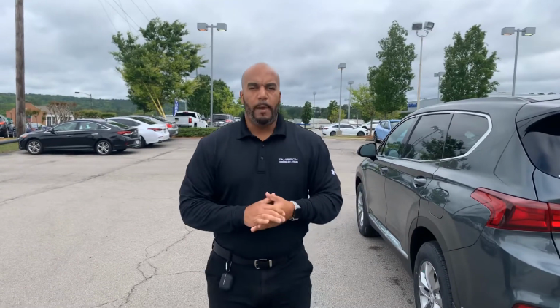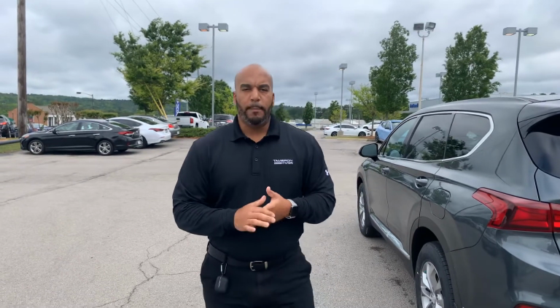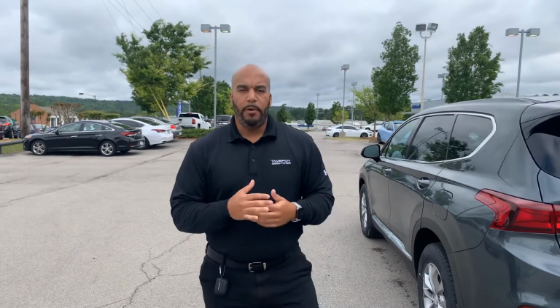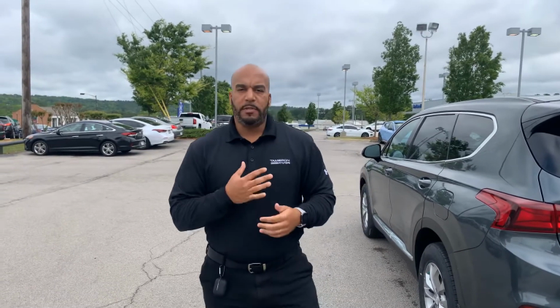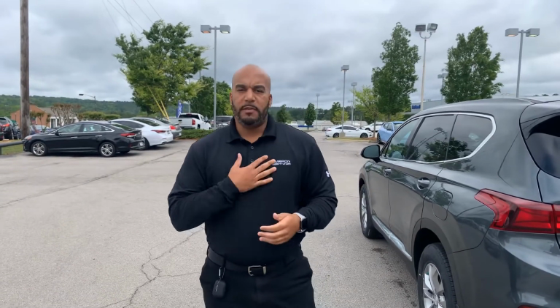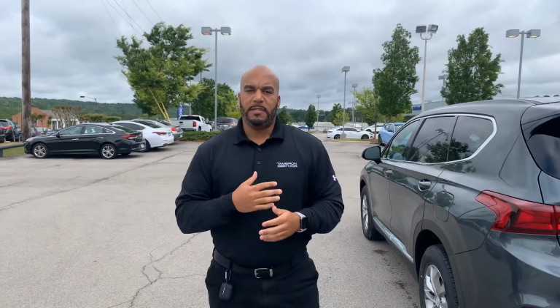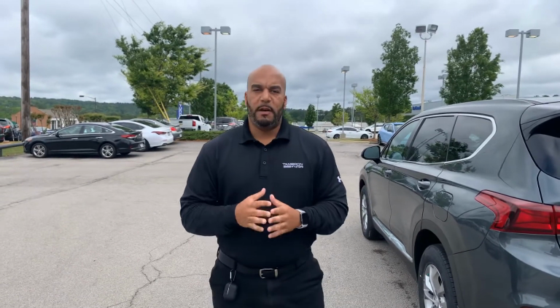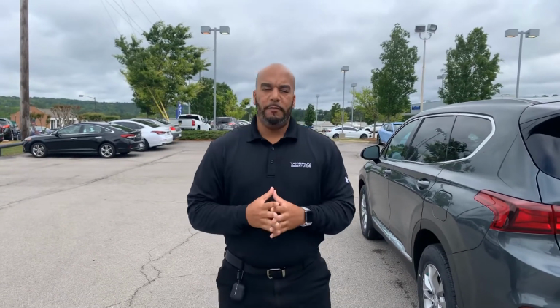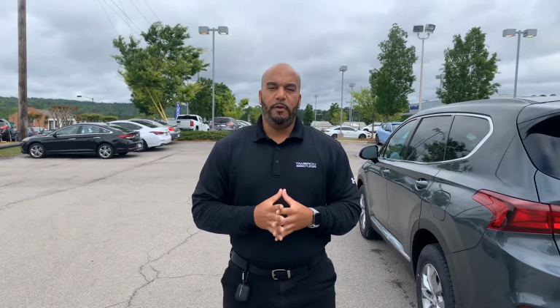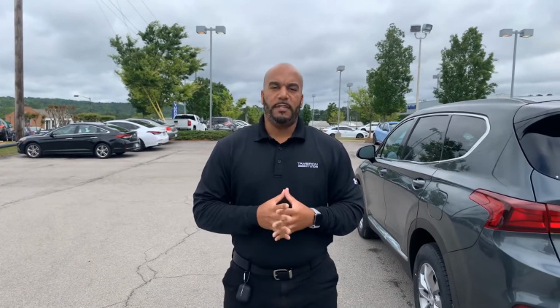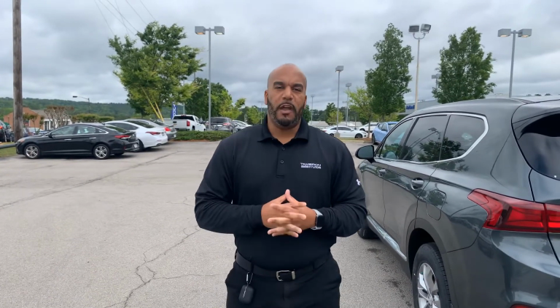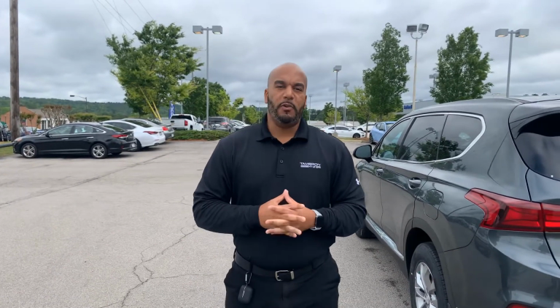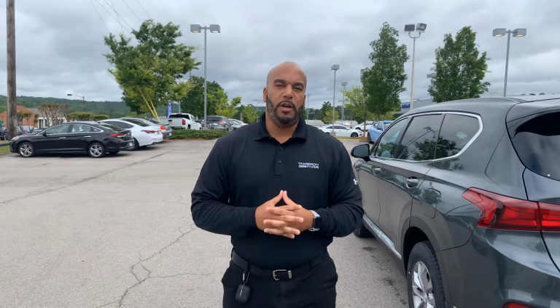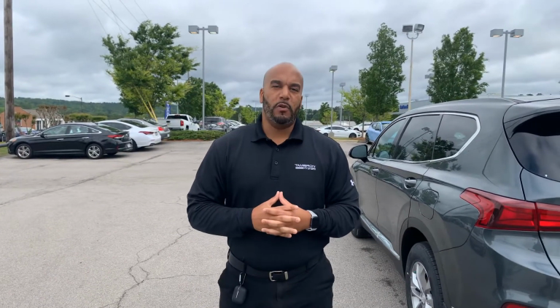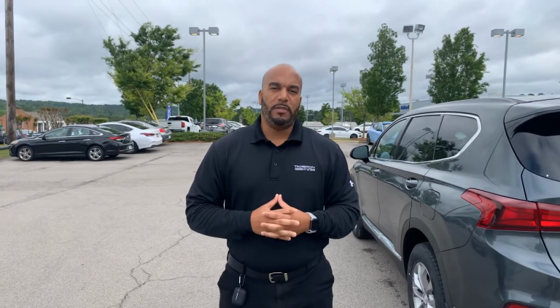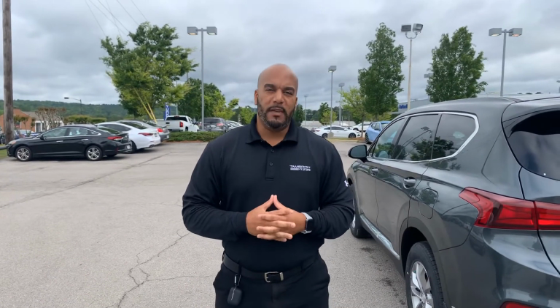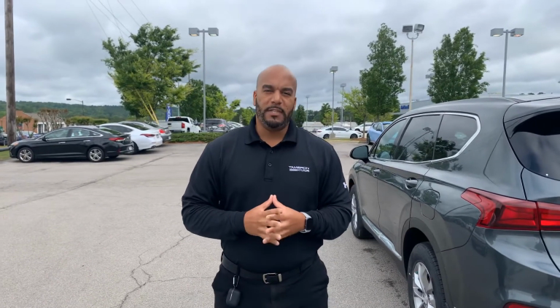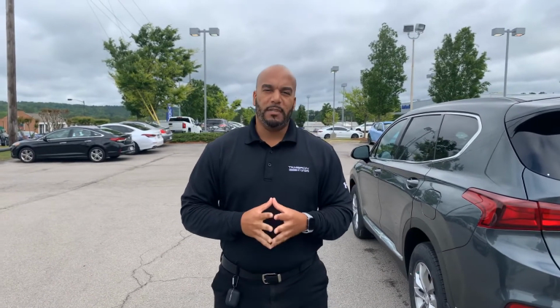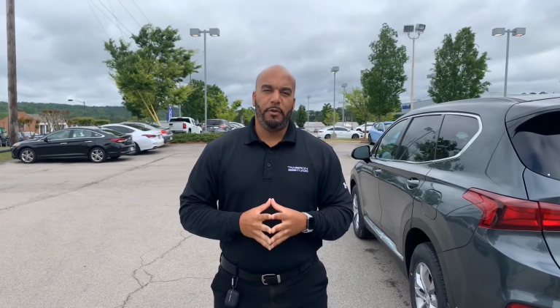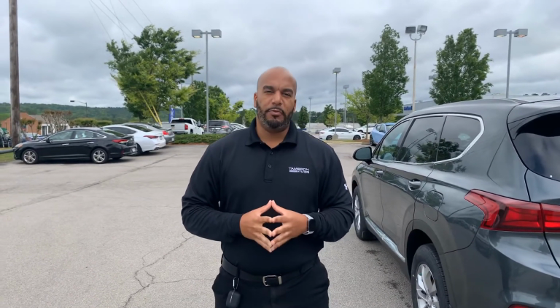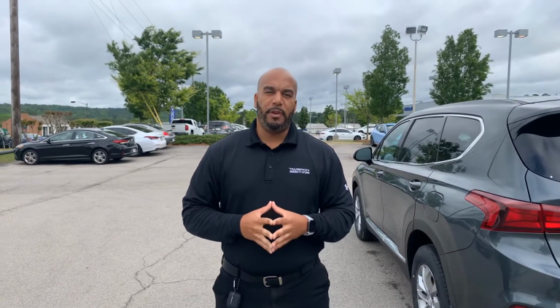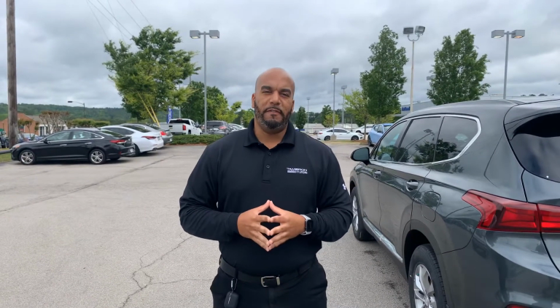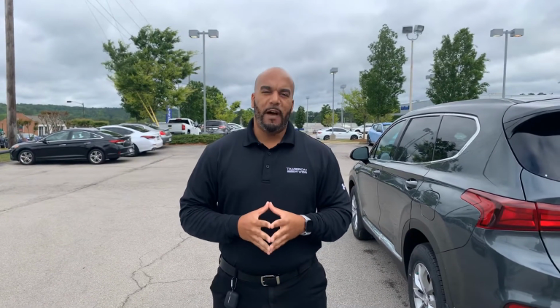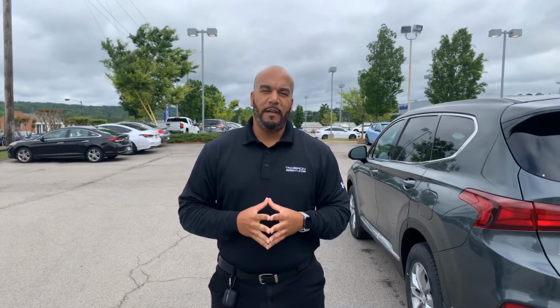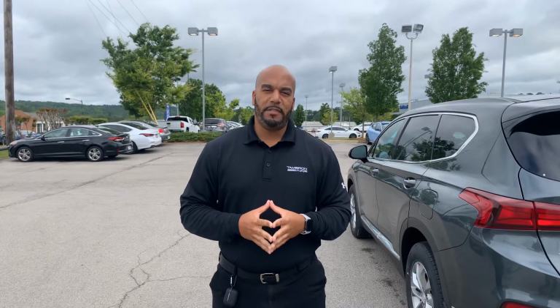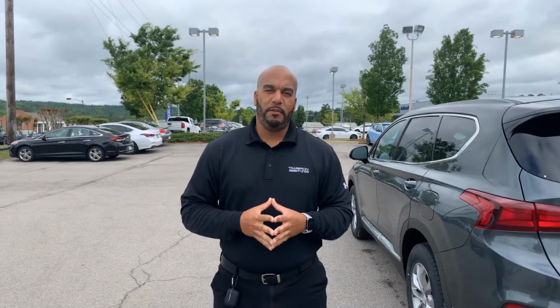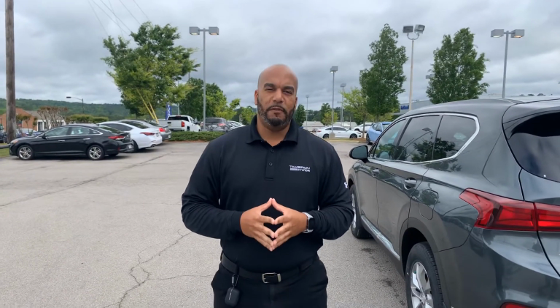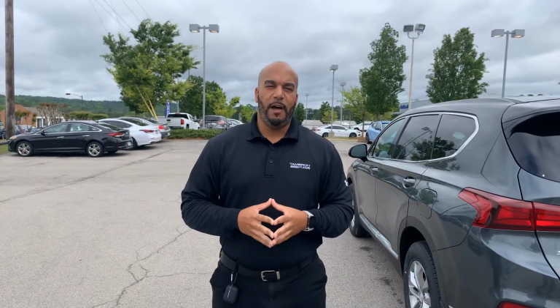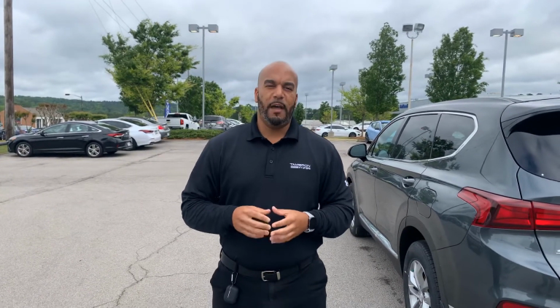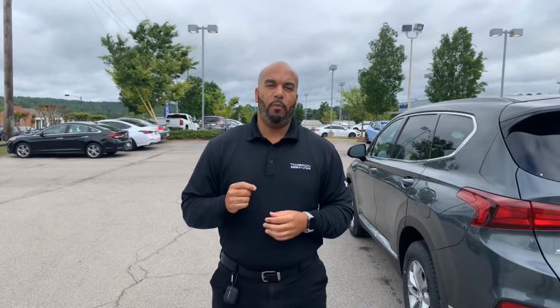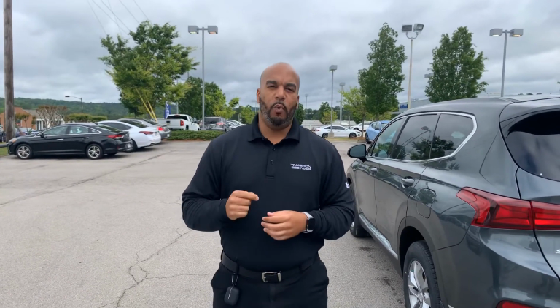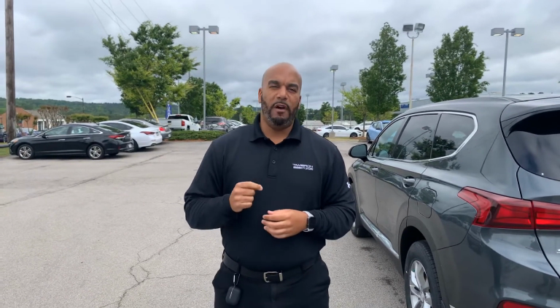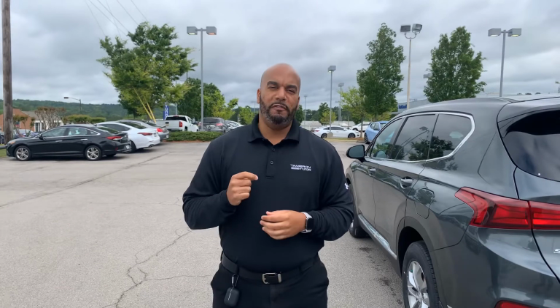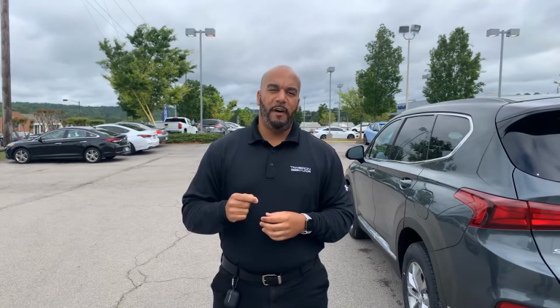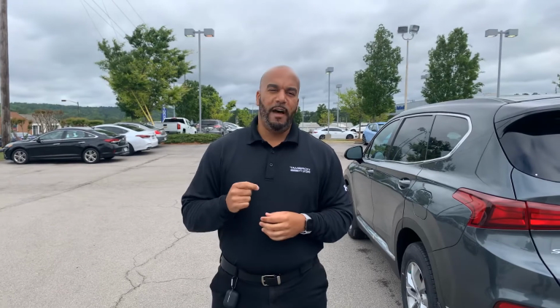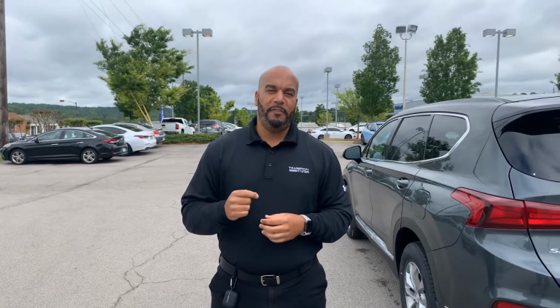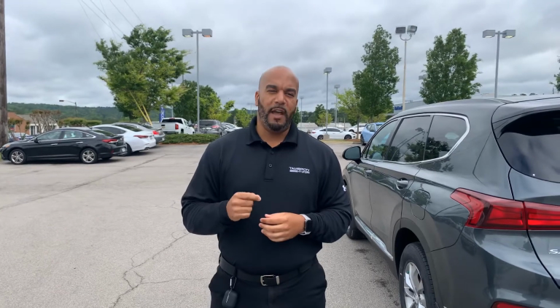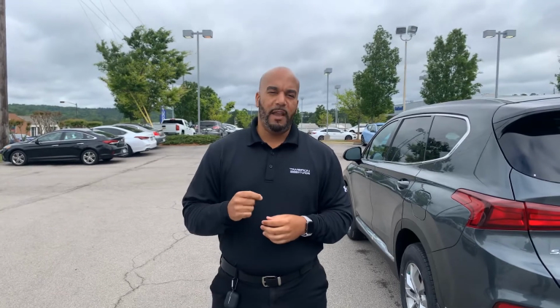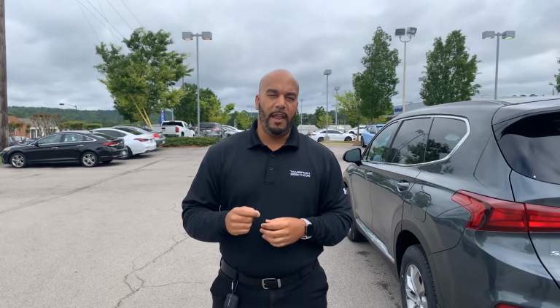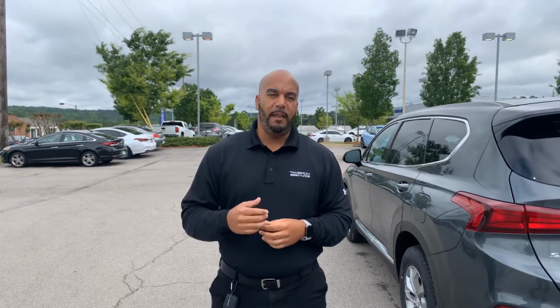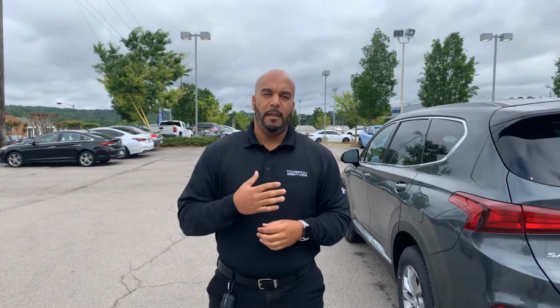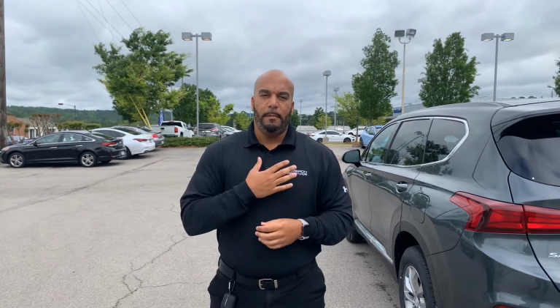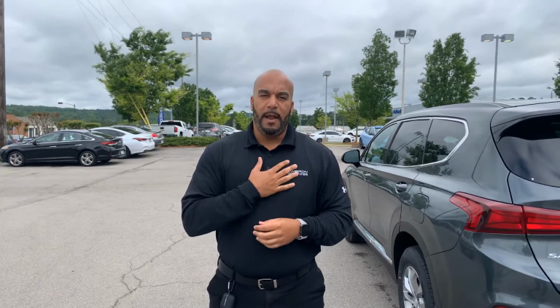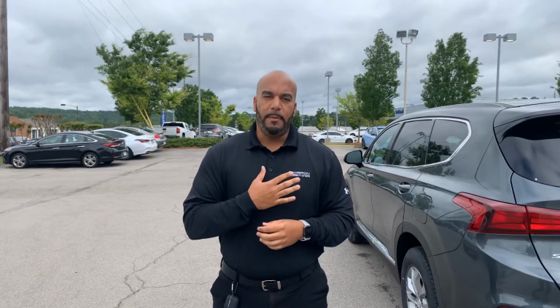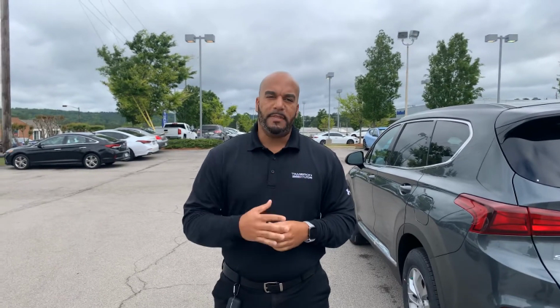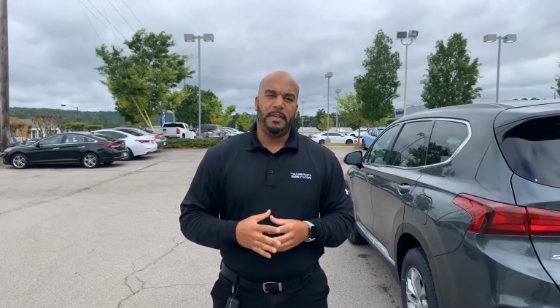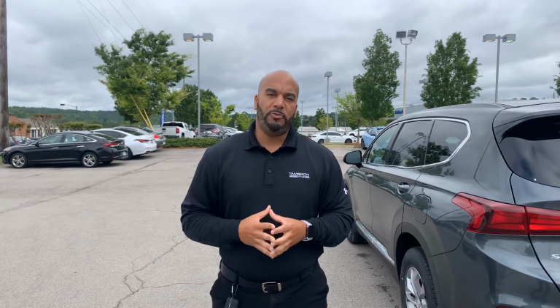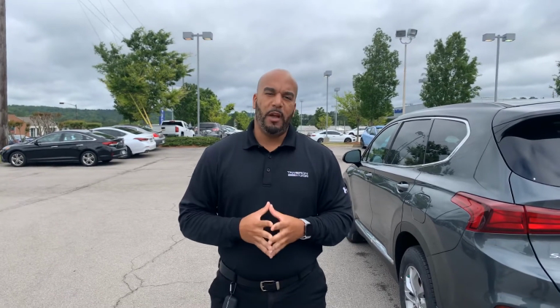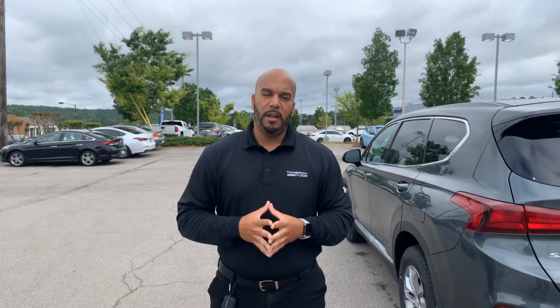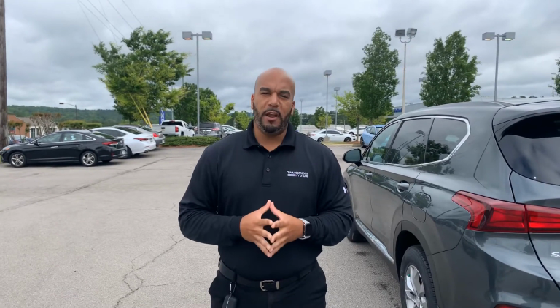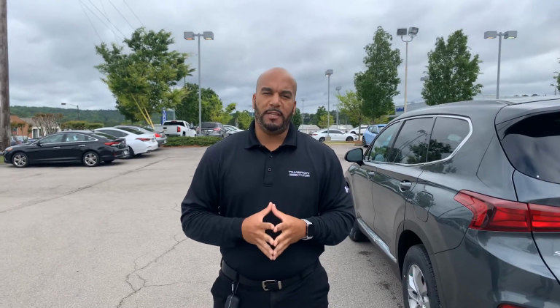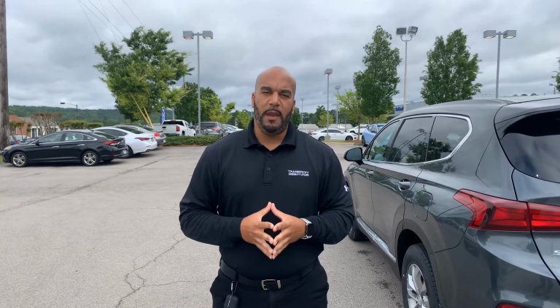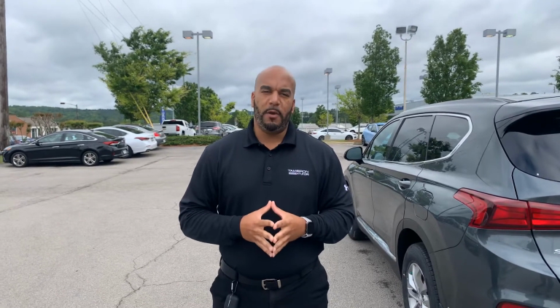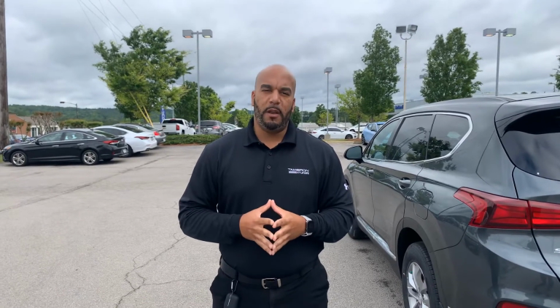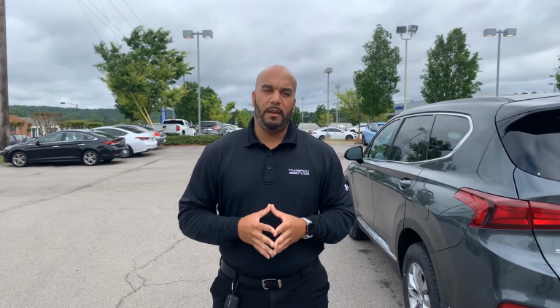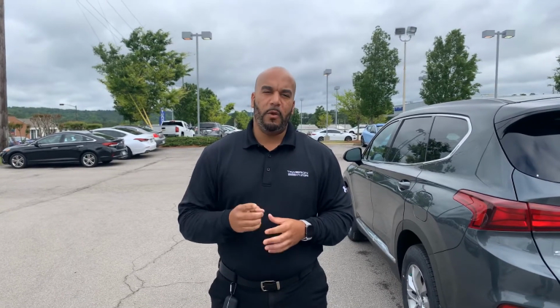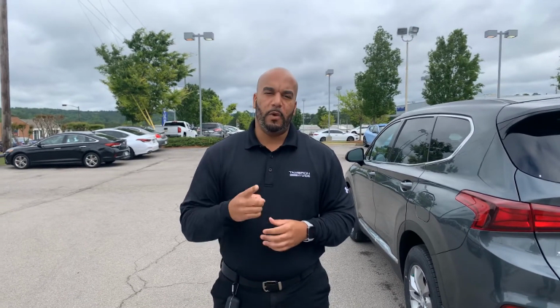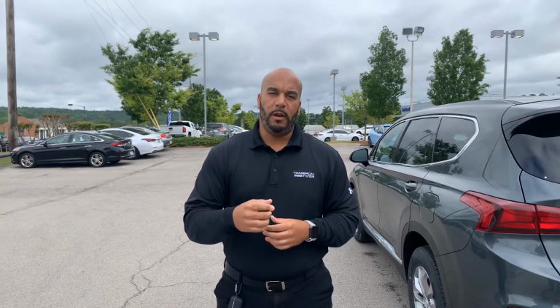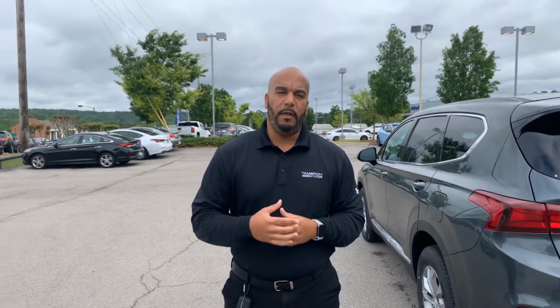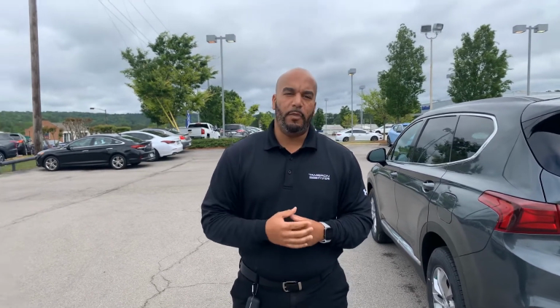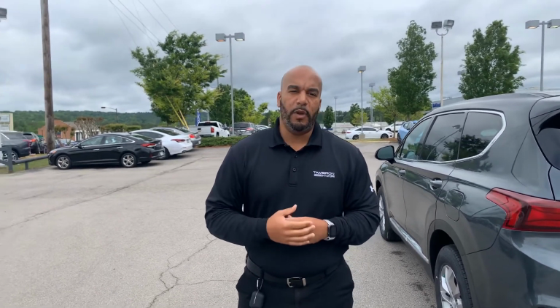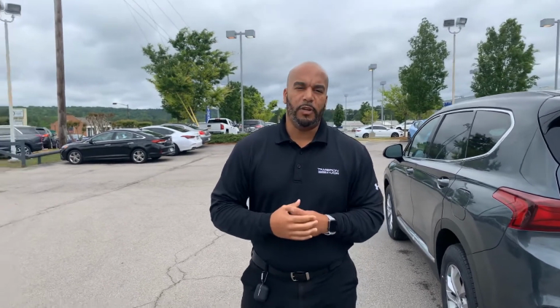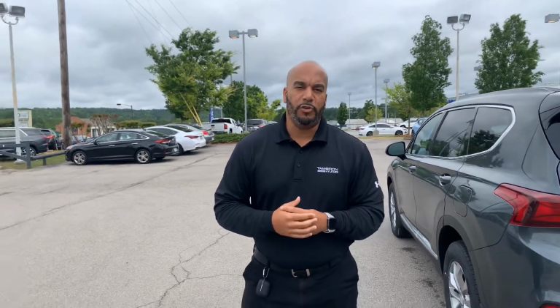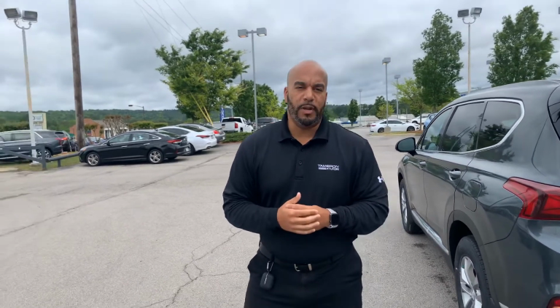Give me a call. My personal cell phone is area code 703-505-1598. My name is Citron here at Tamron Hyundai. We would love to bring your vehicle to you.